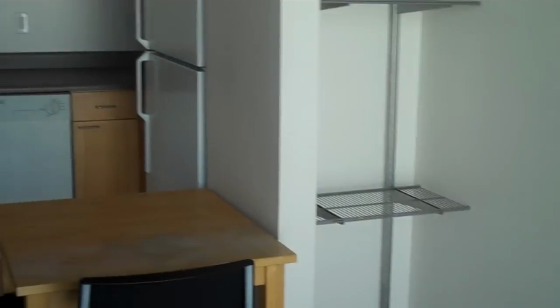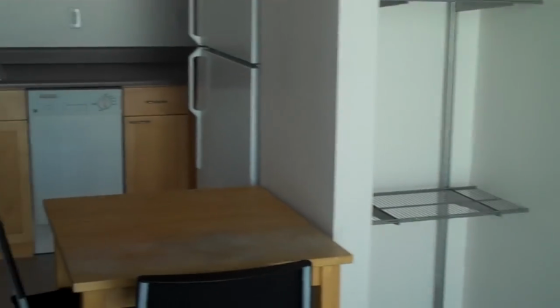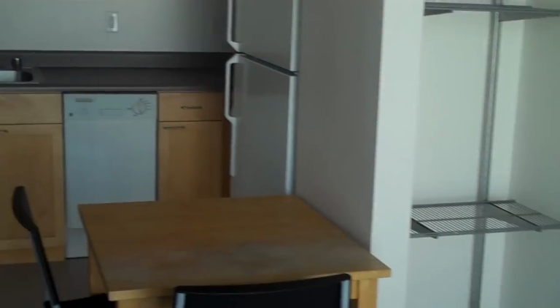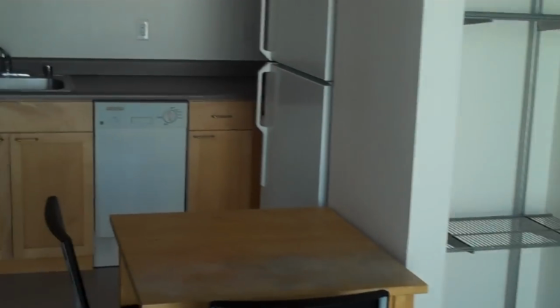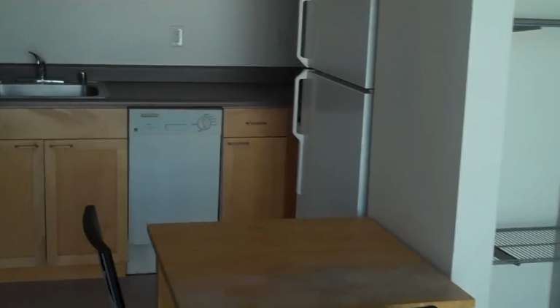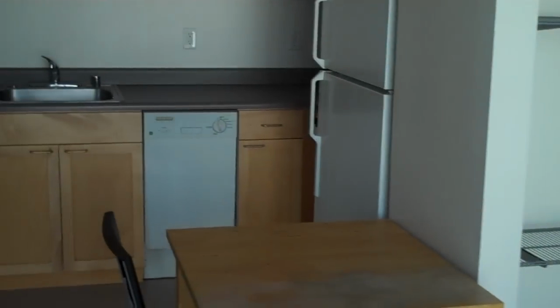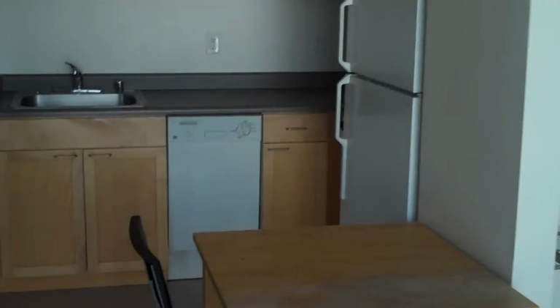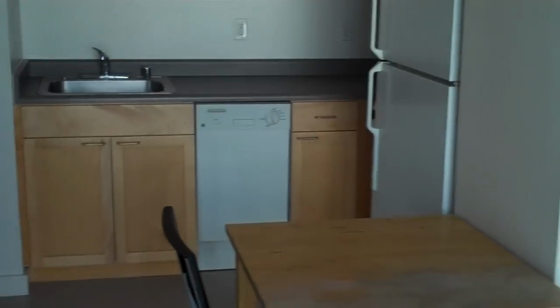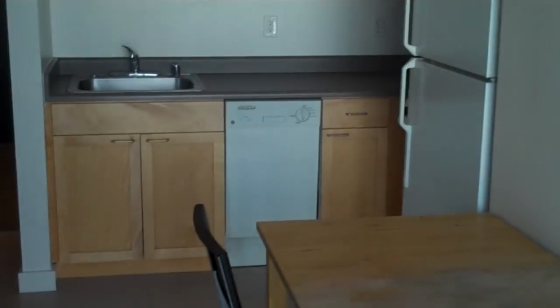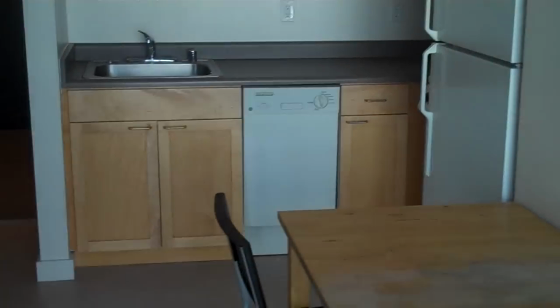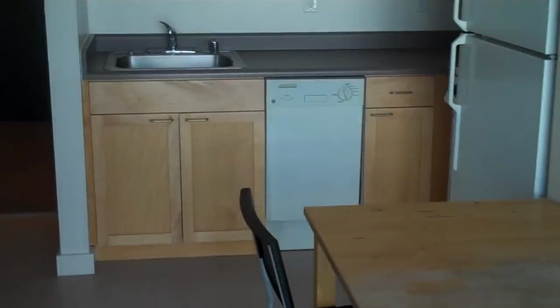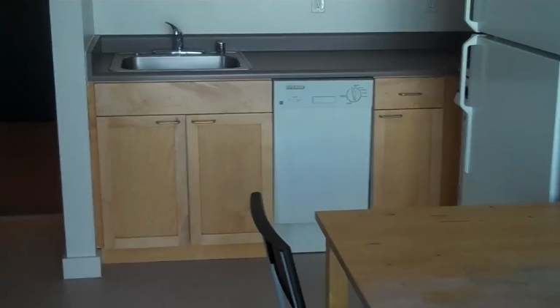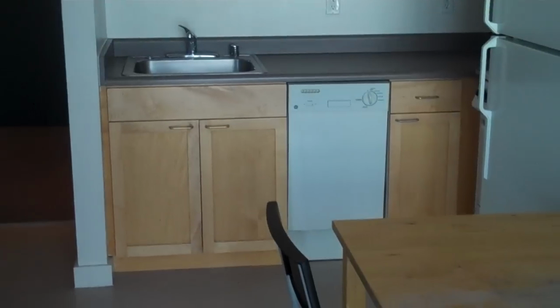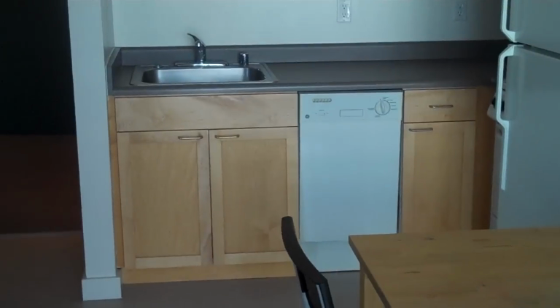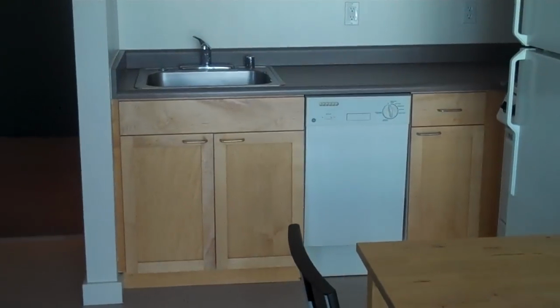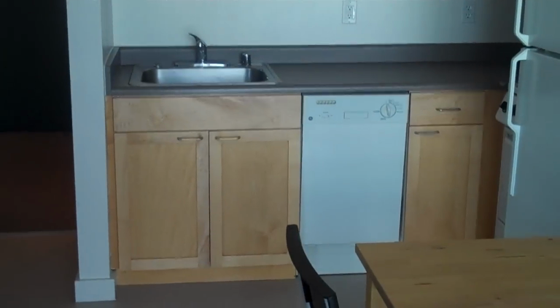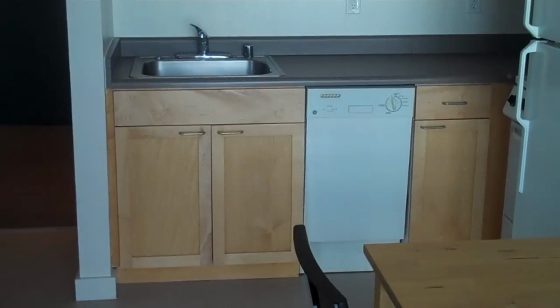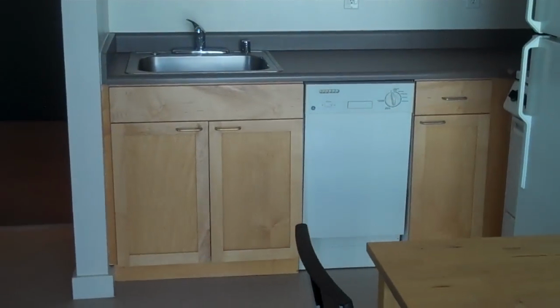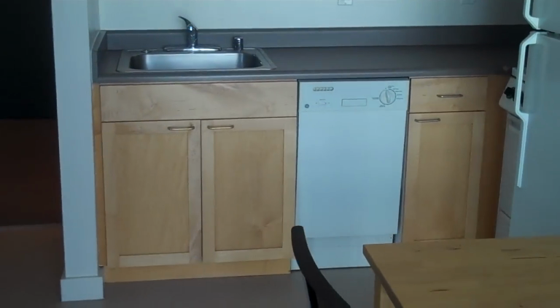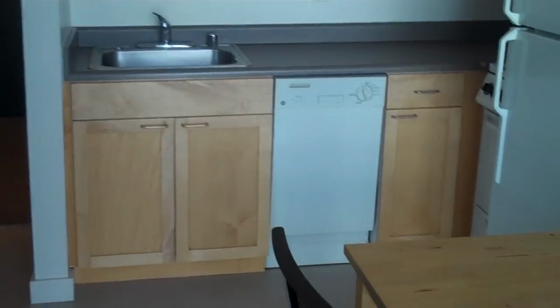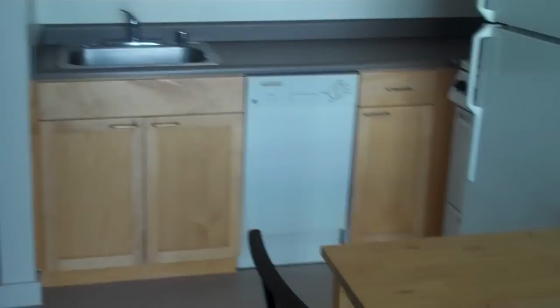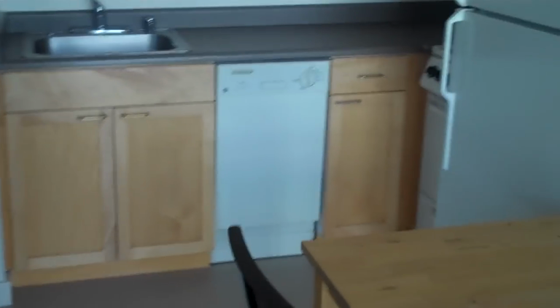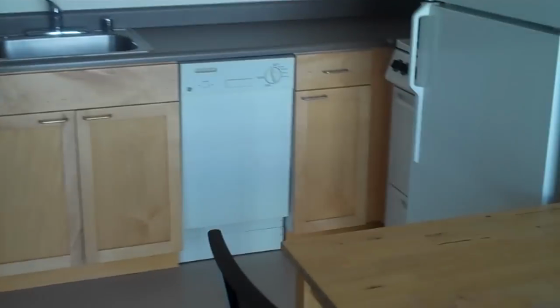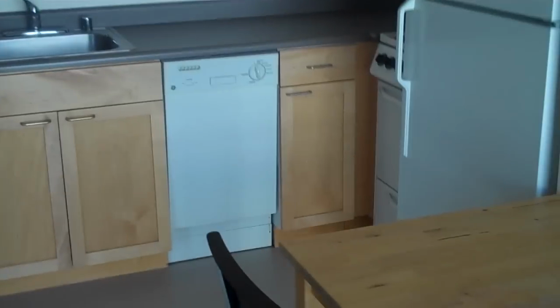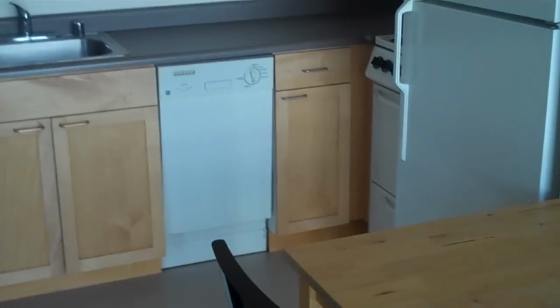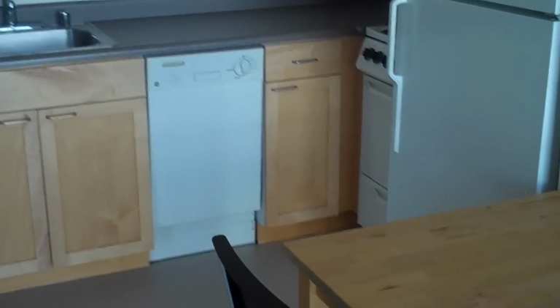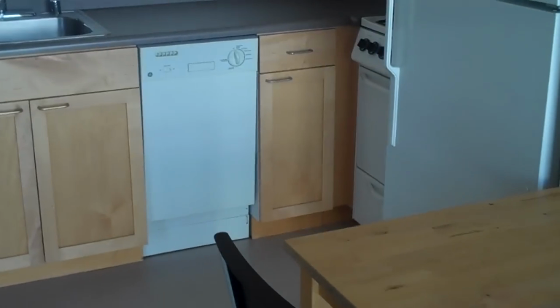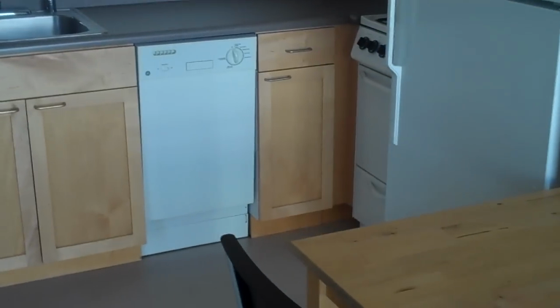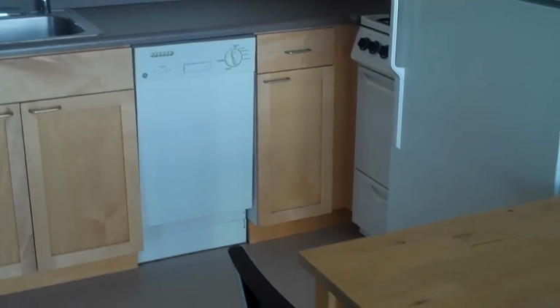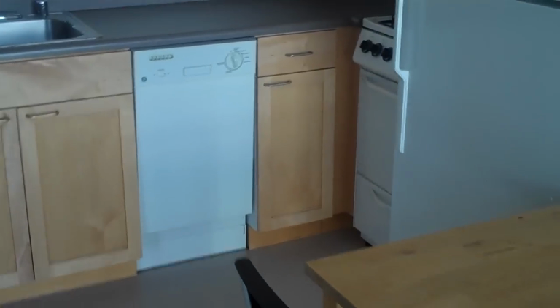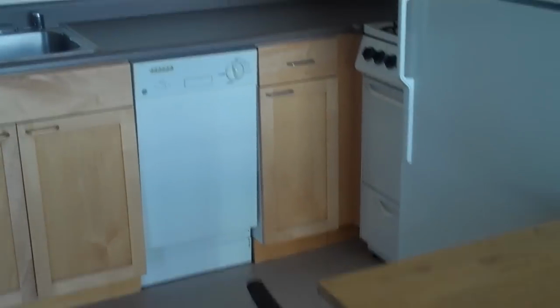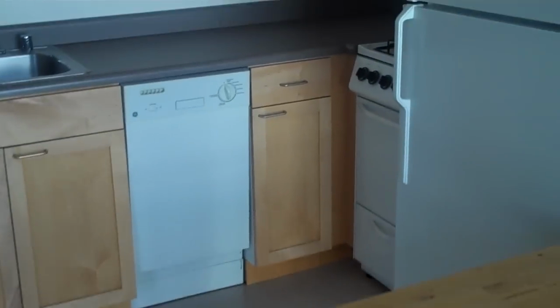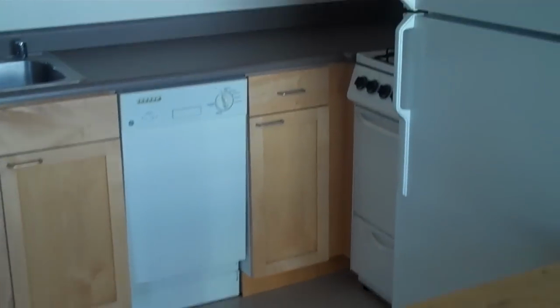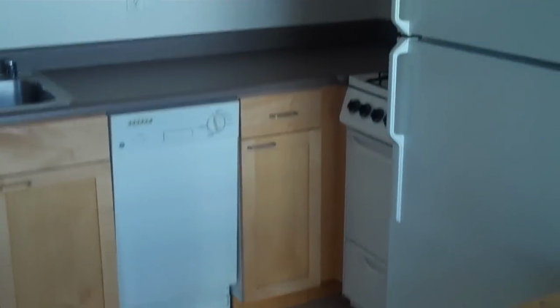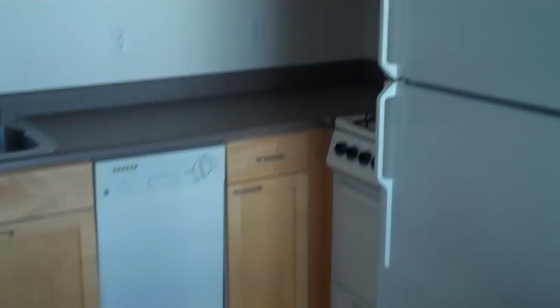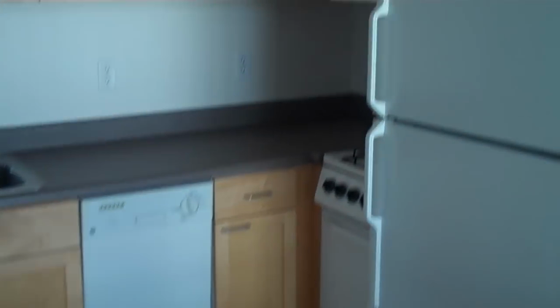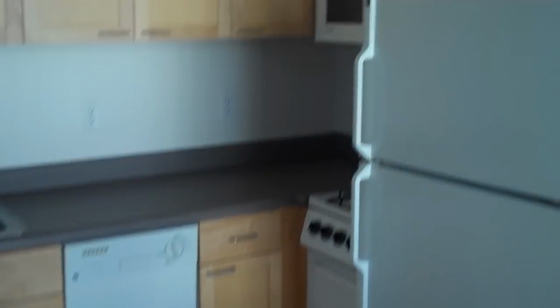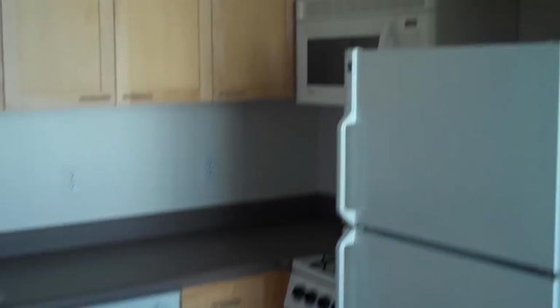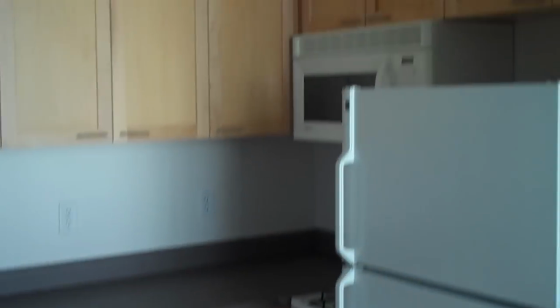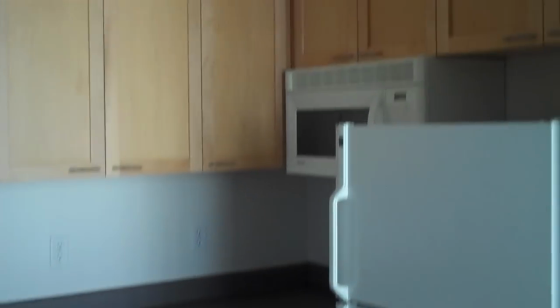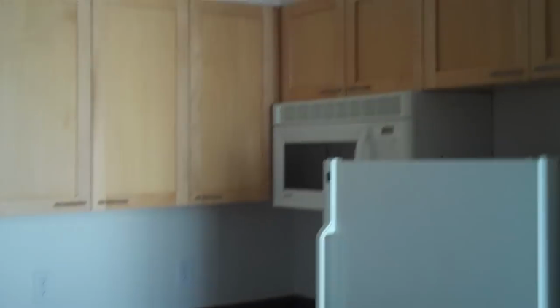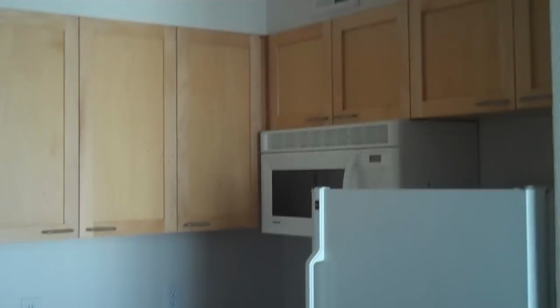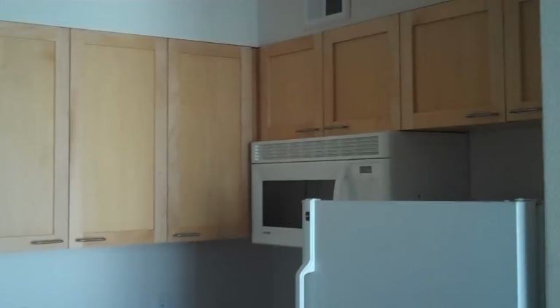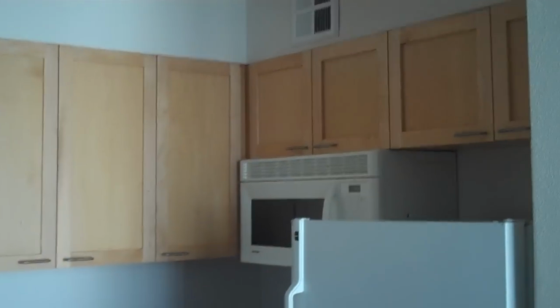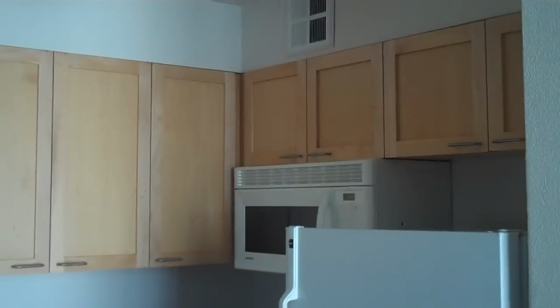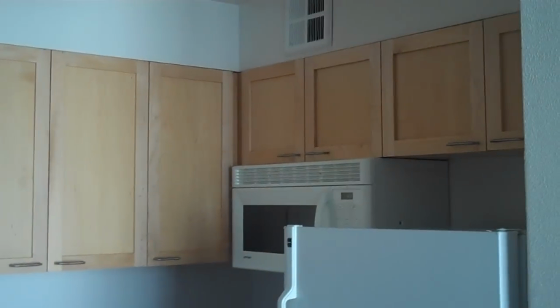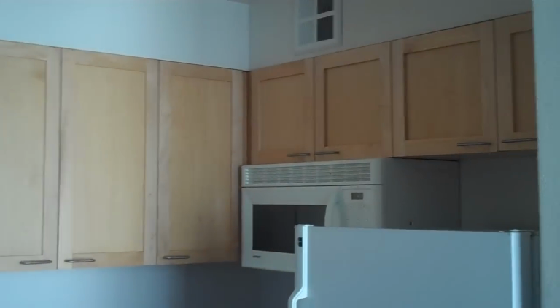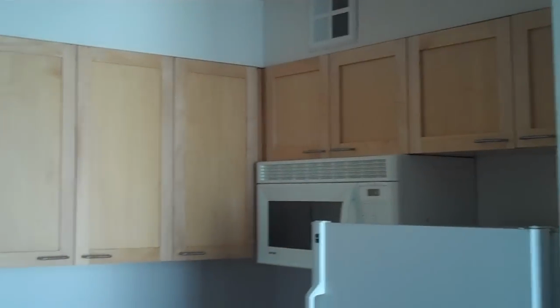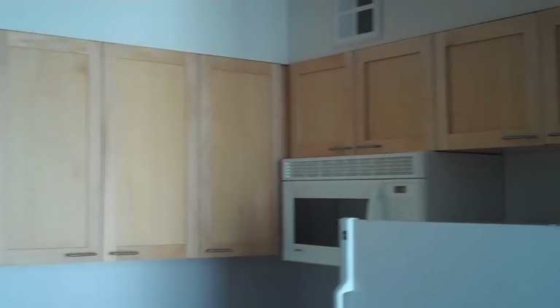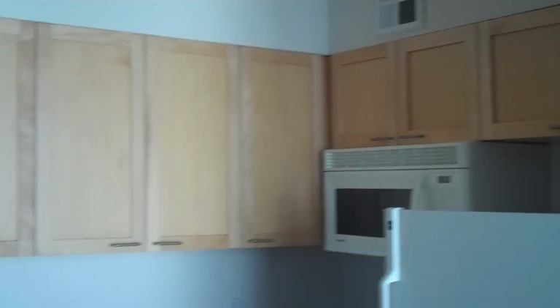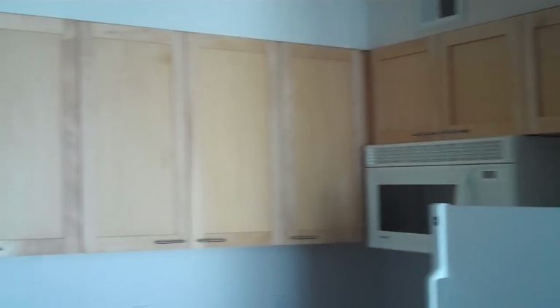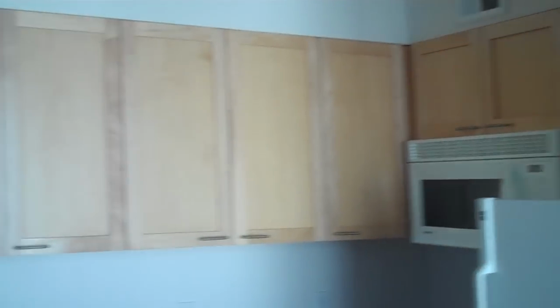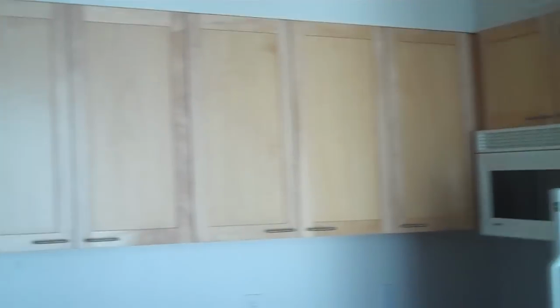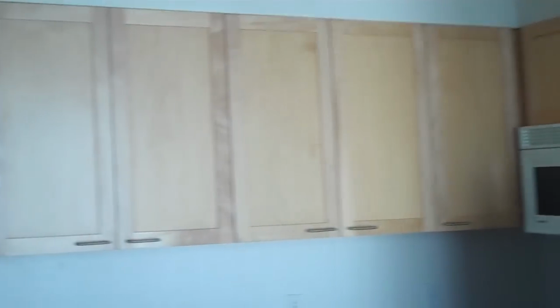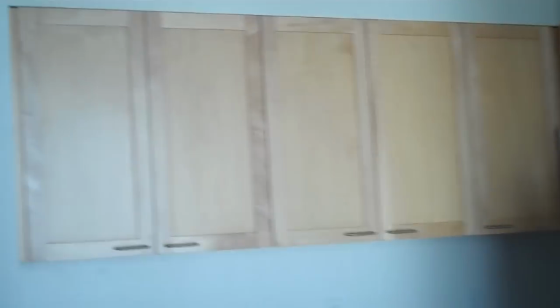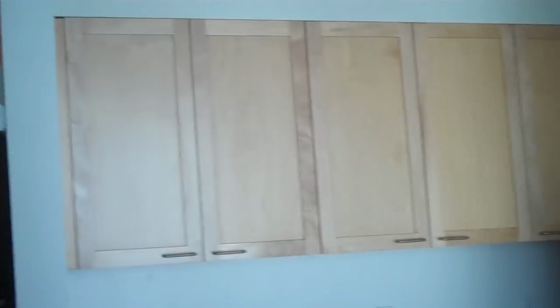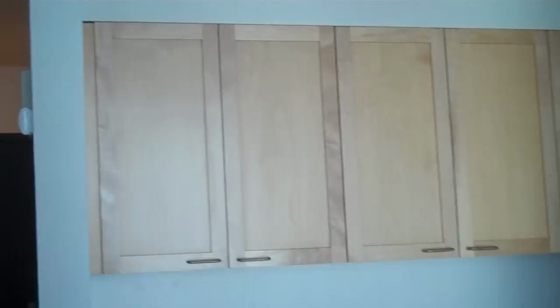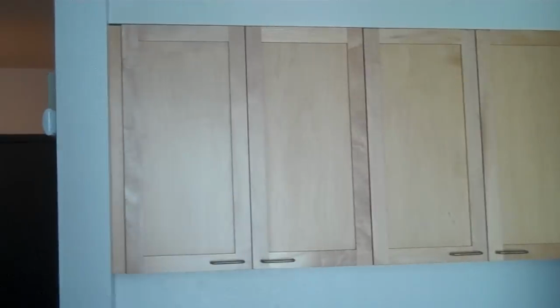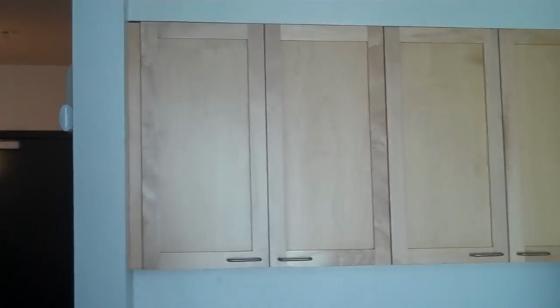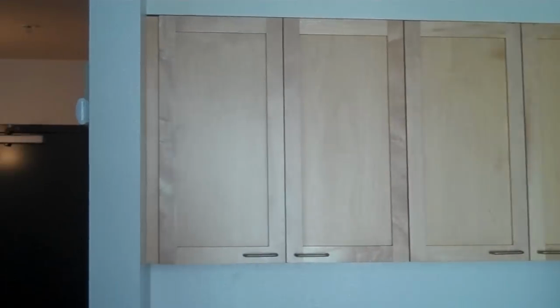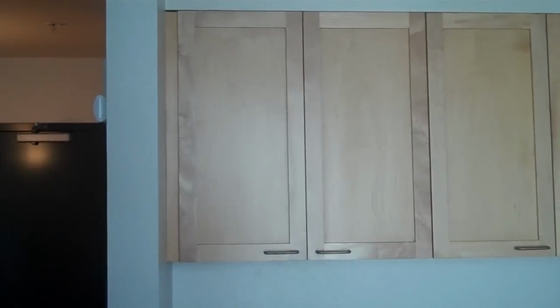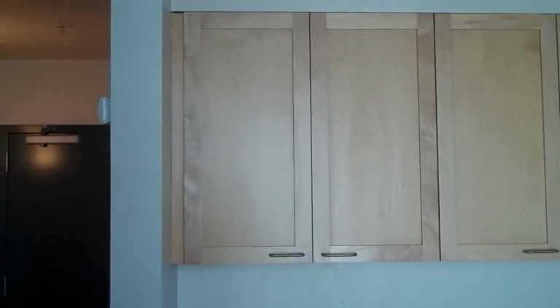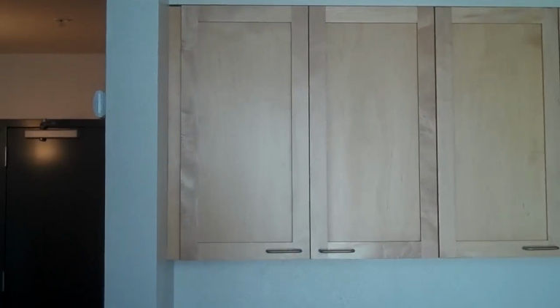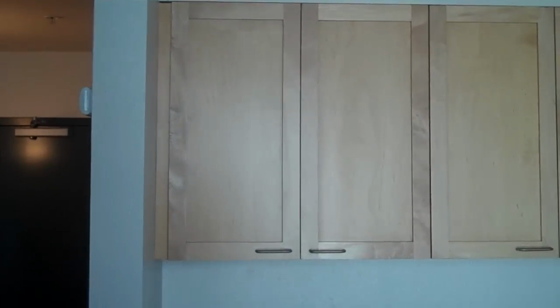Living room — lots of space, adjustable shelving. The kitchen is fully-equipped with a gas range, microwave, refrigerator, and dishwasher.